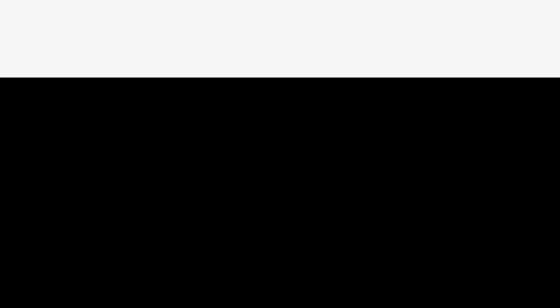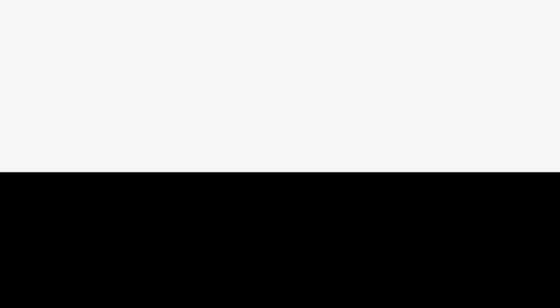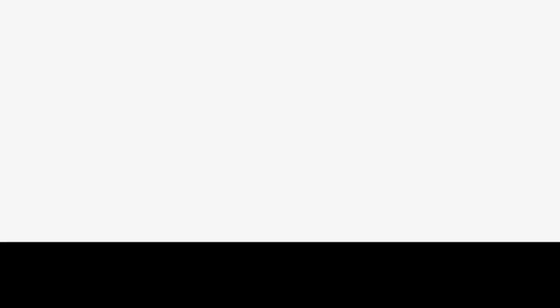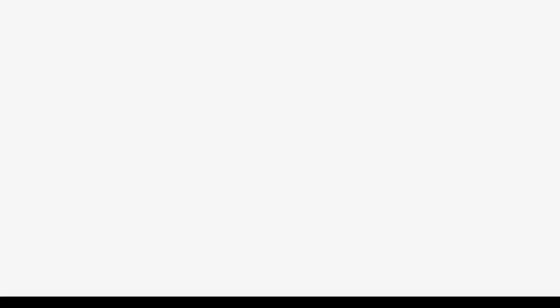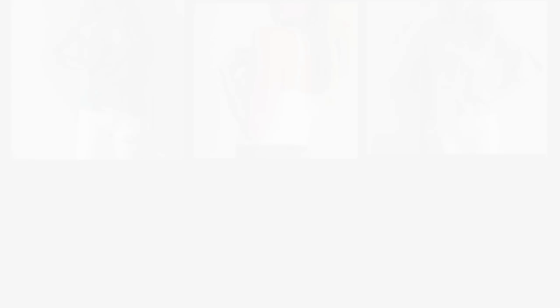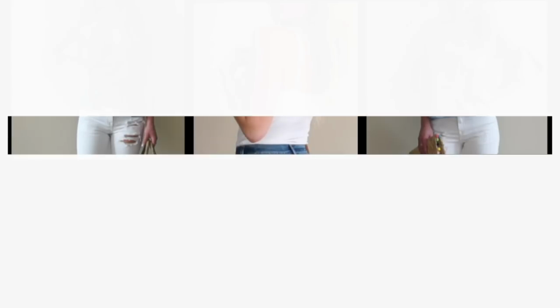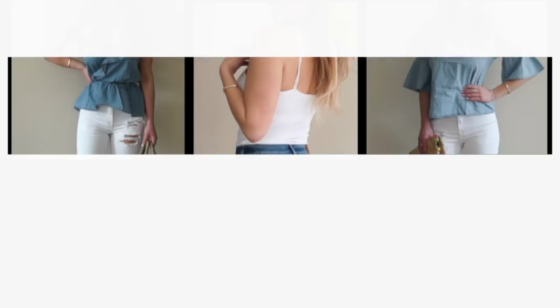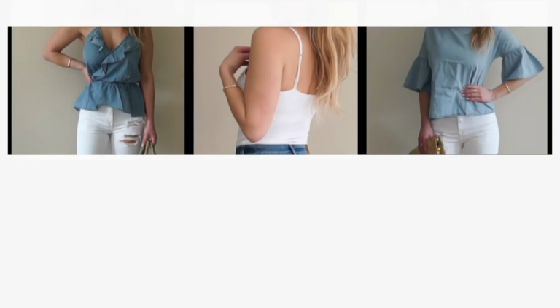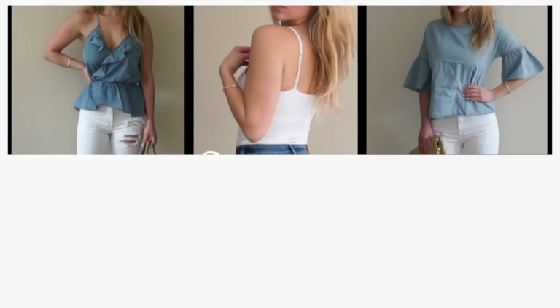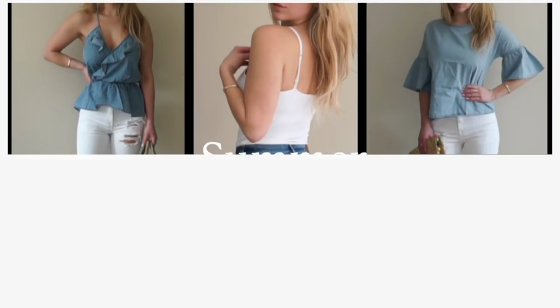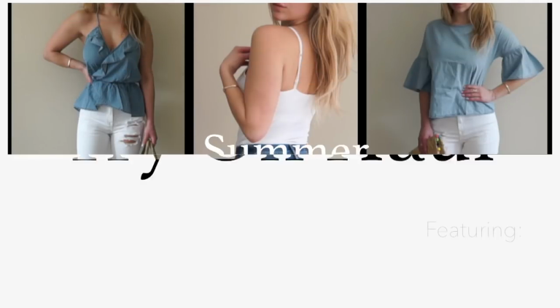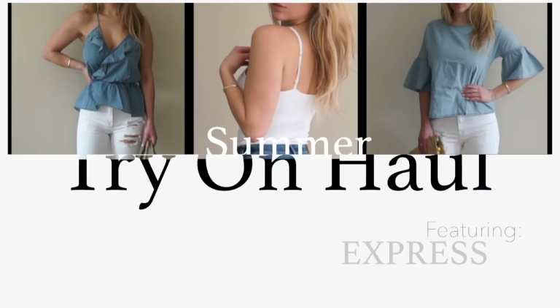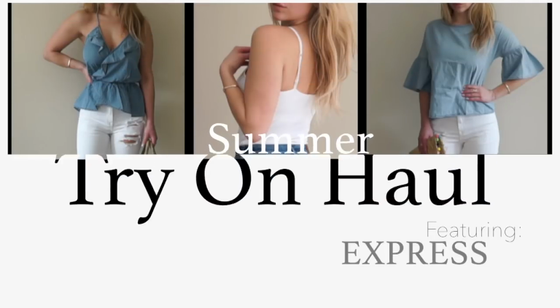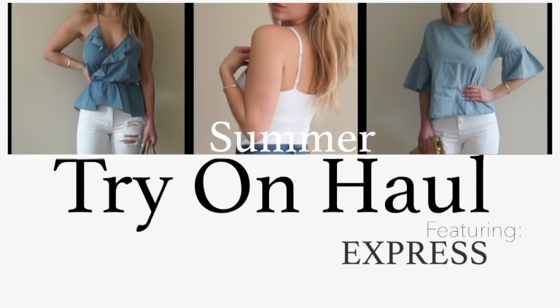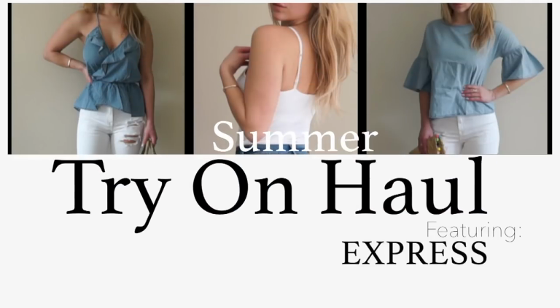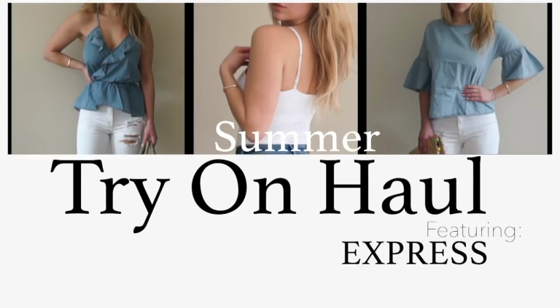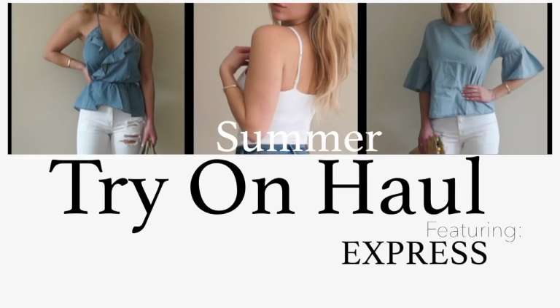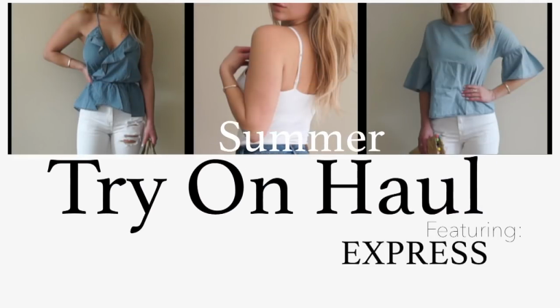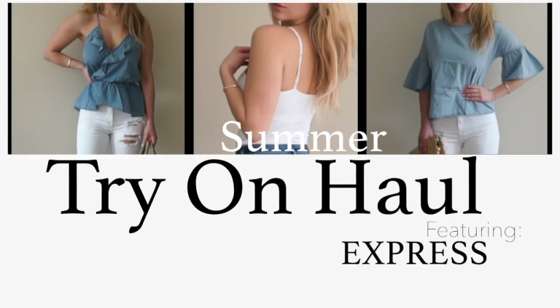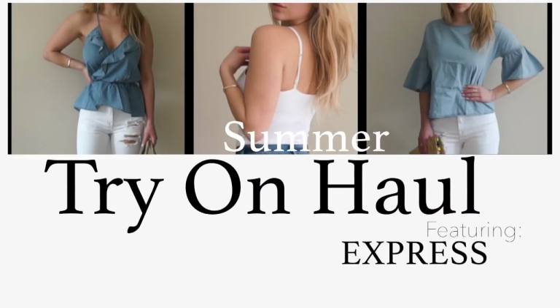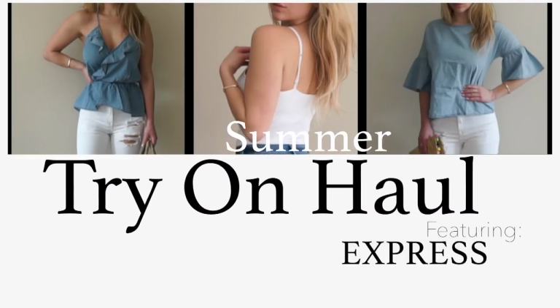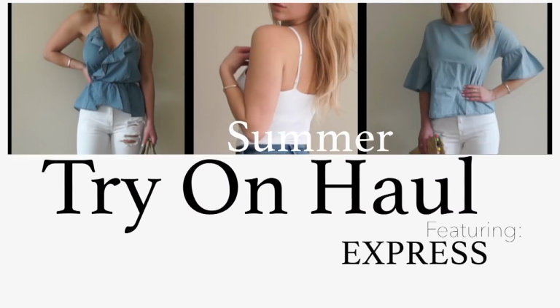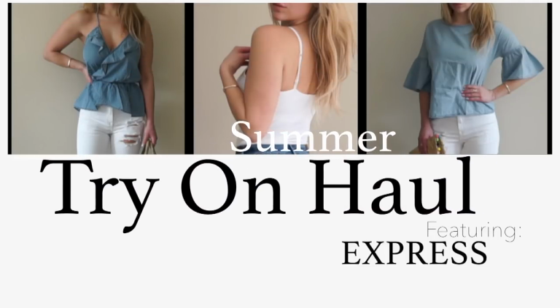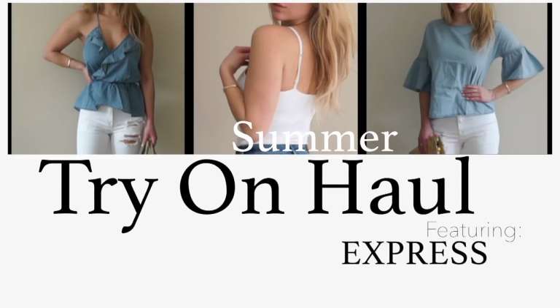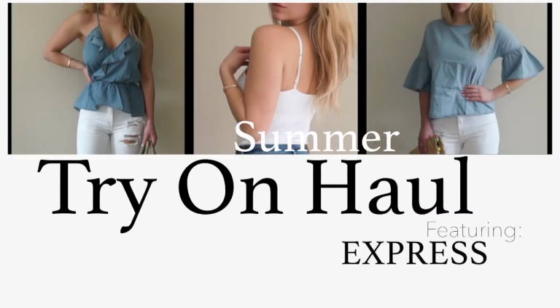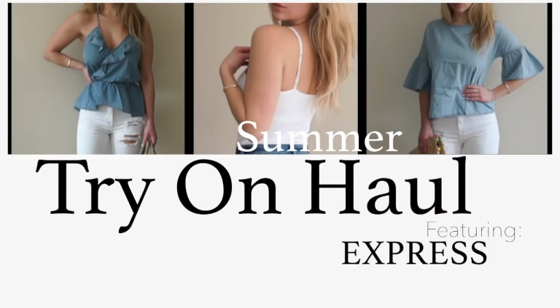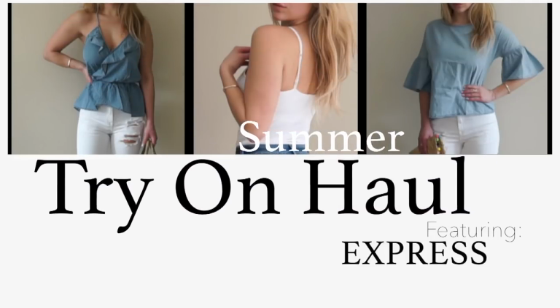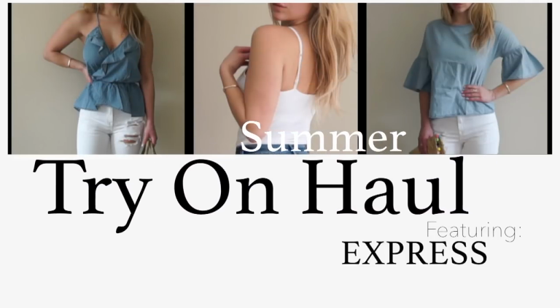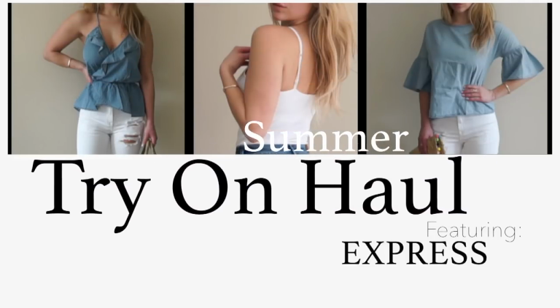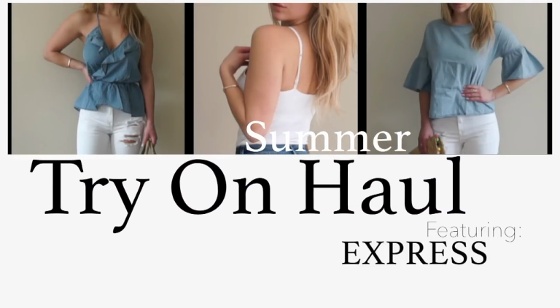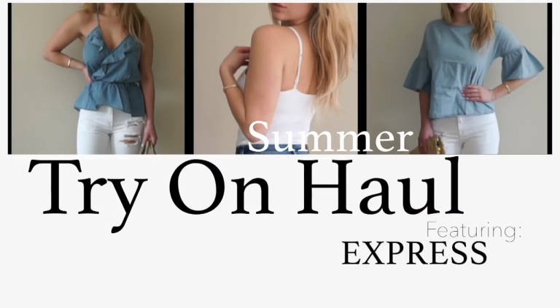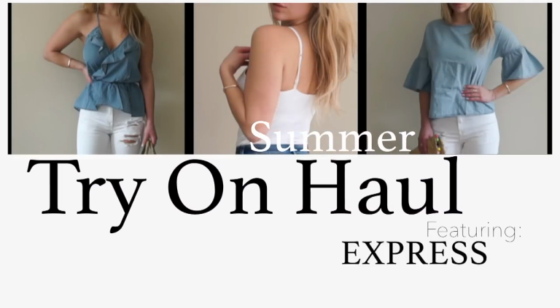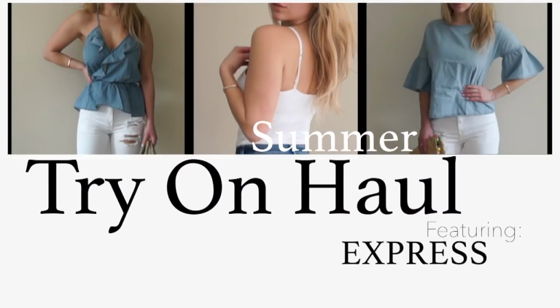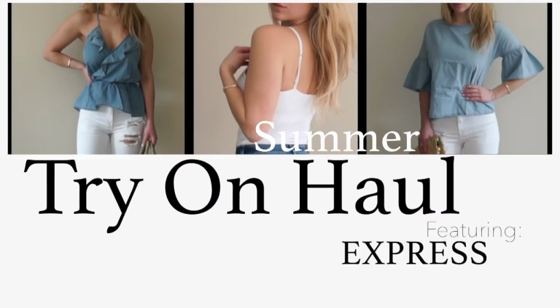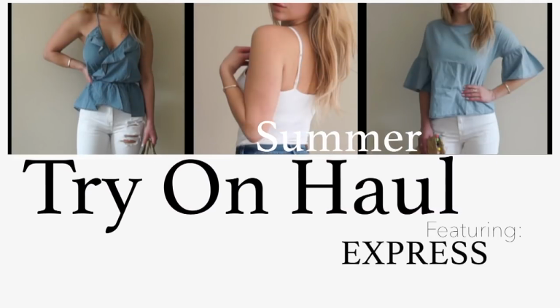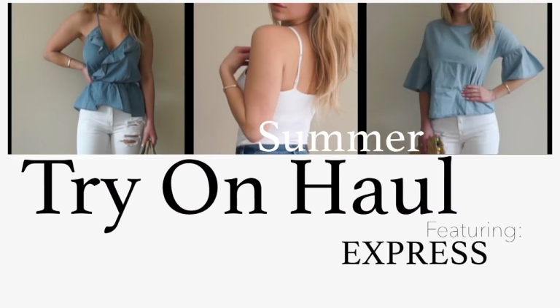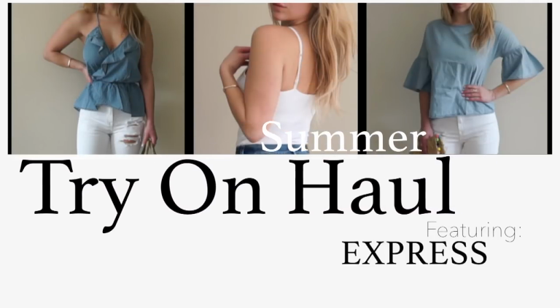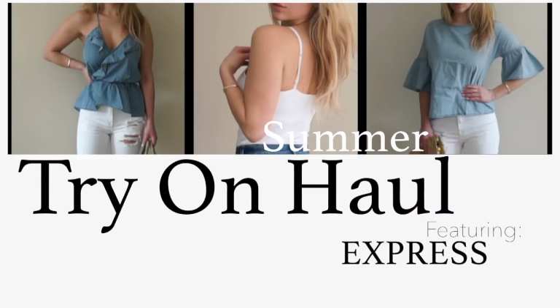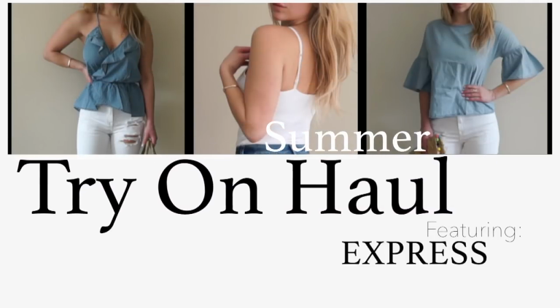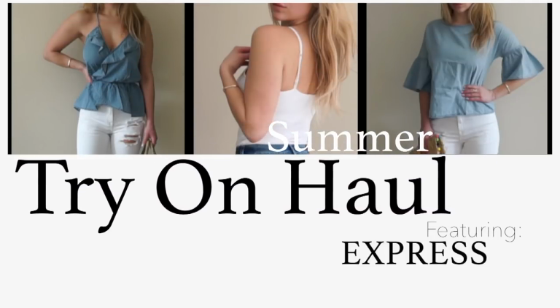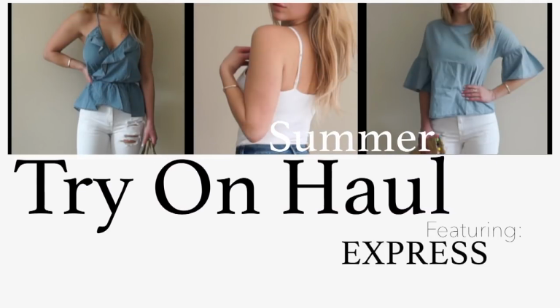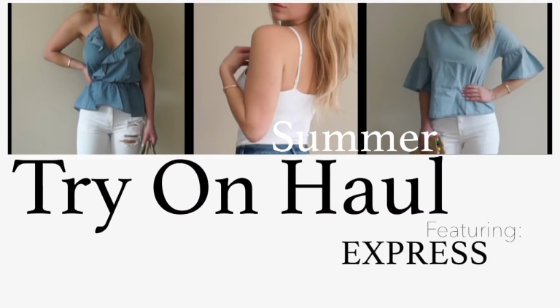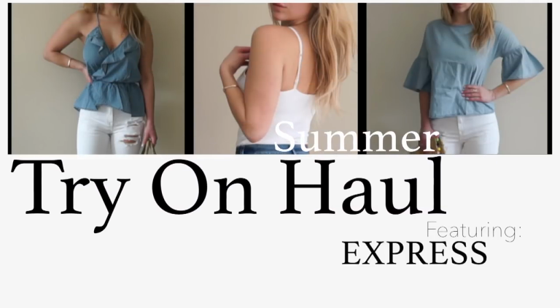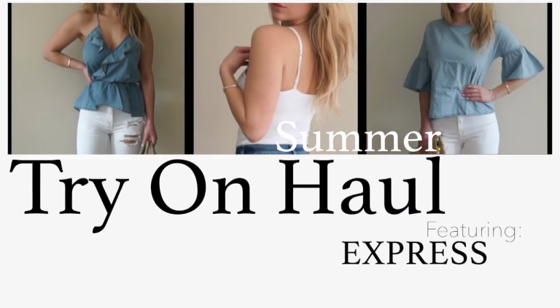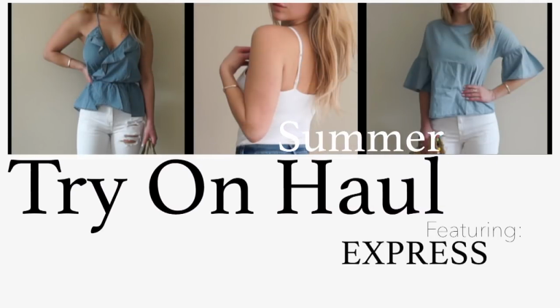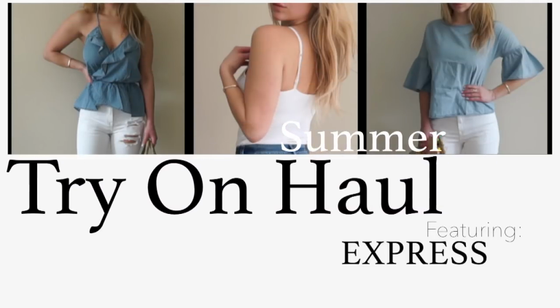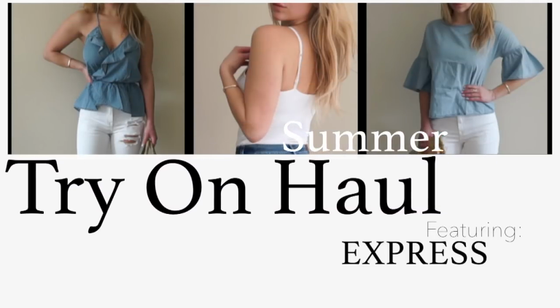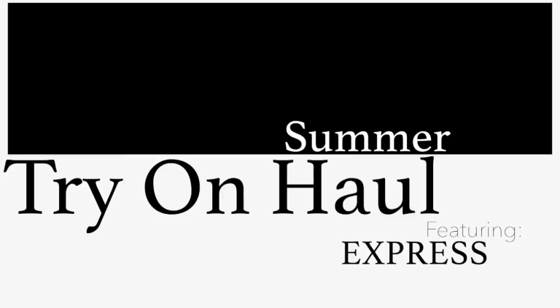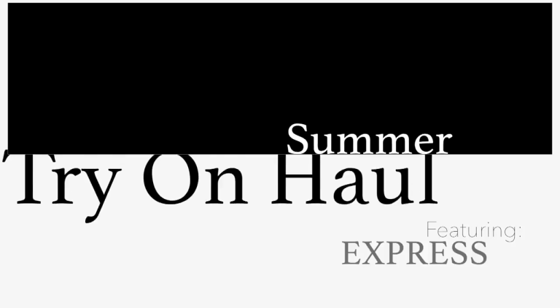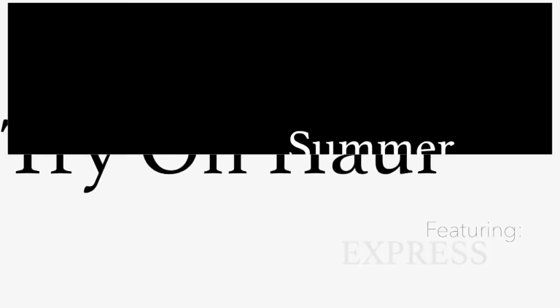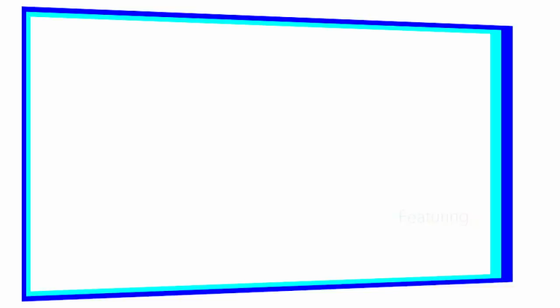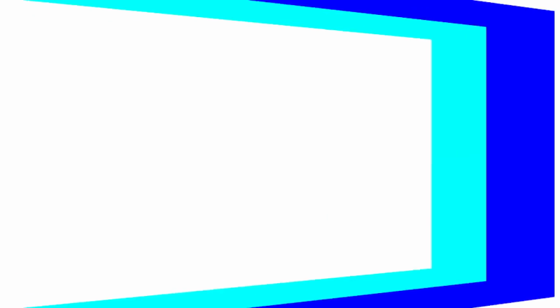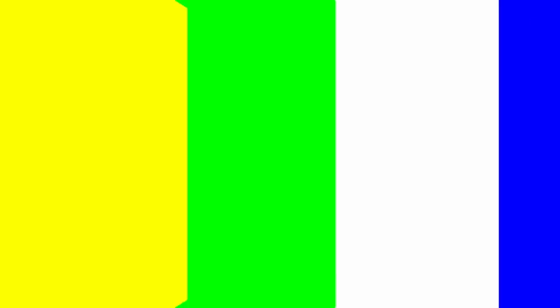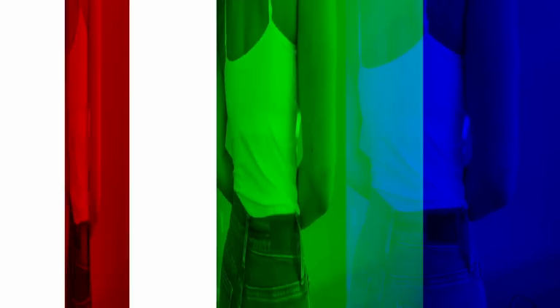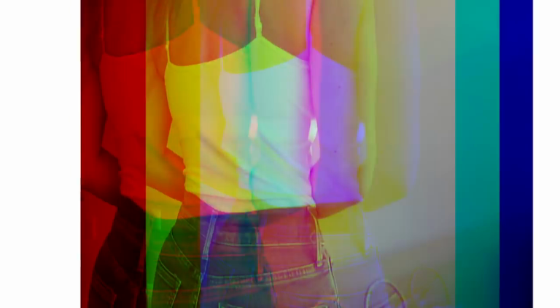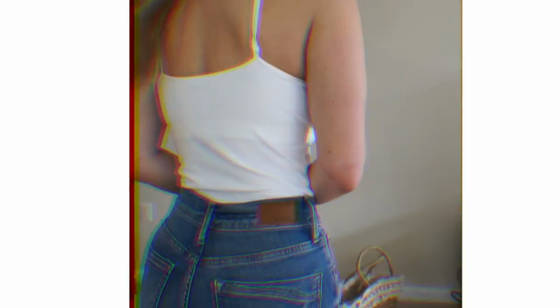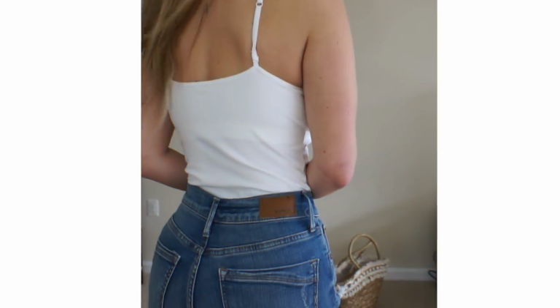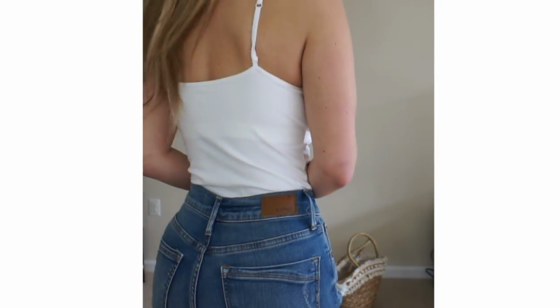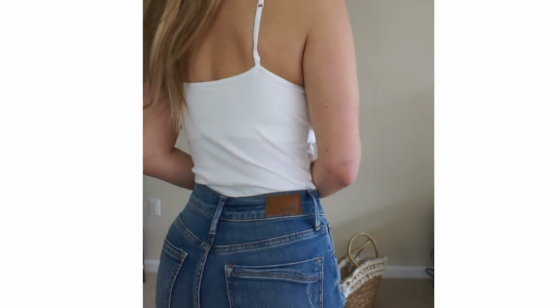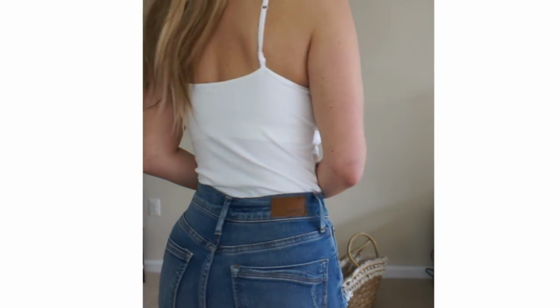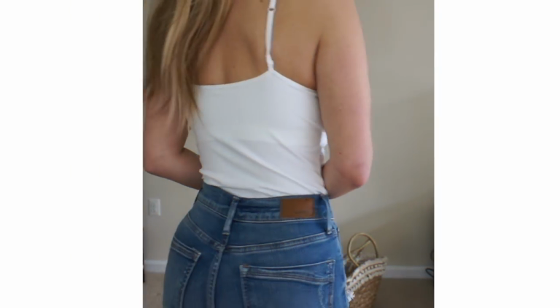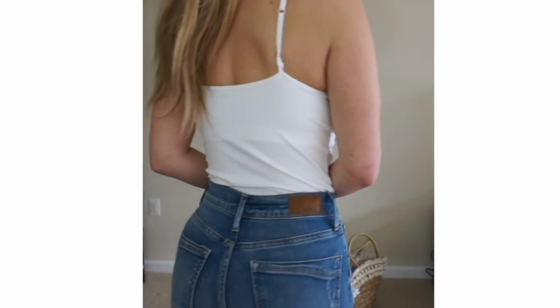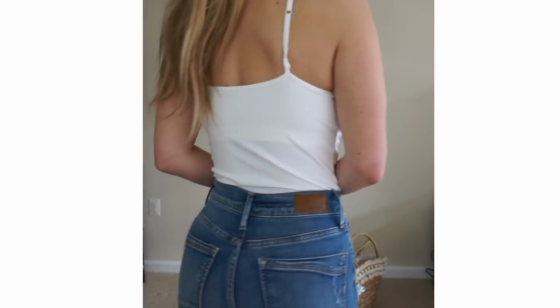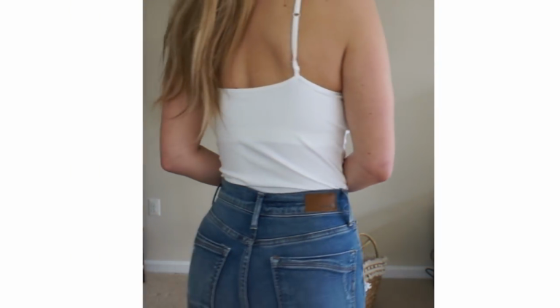Hey guys, welcome back to my channel. In today's video, I'm going to share a summer clothing try-on haul. All of the featured items are from Express.